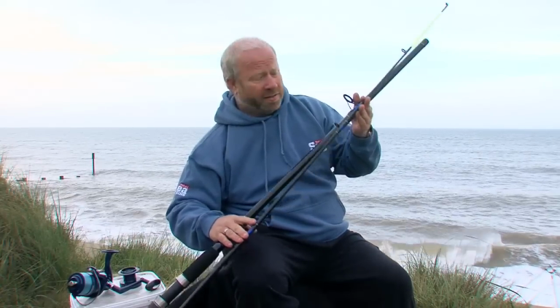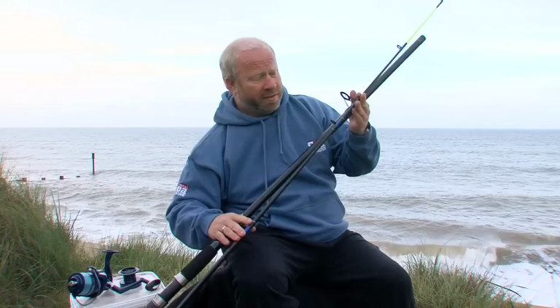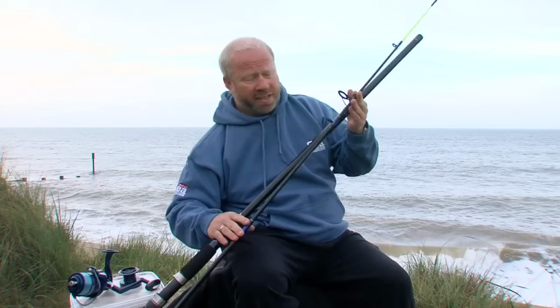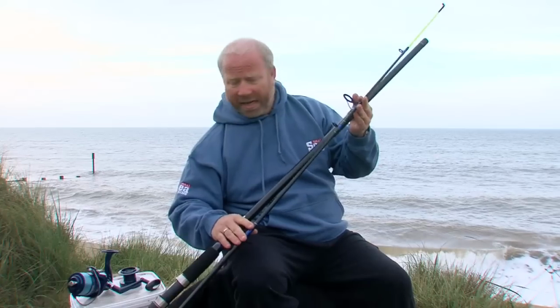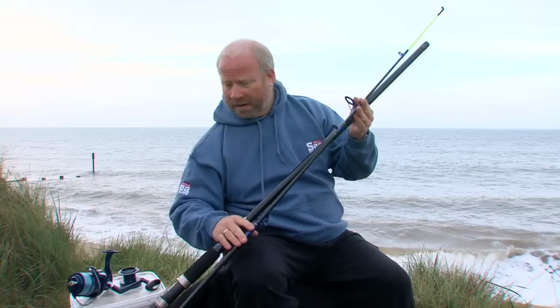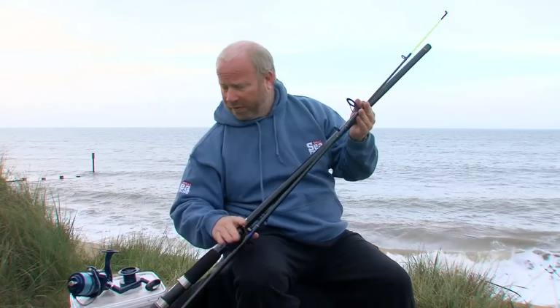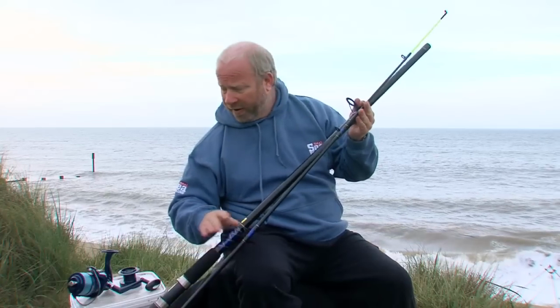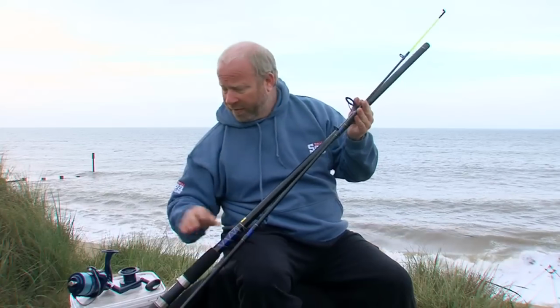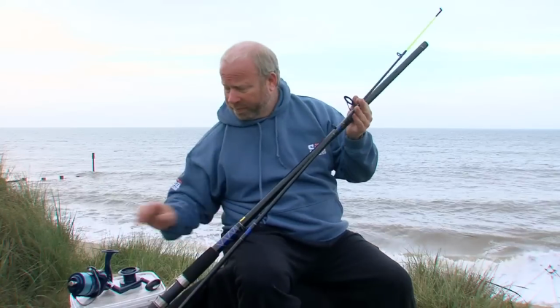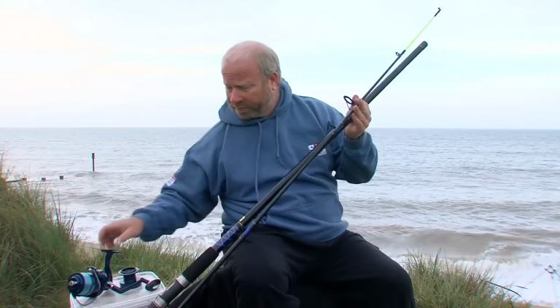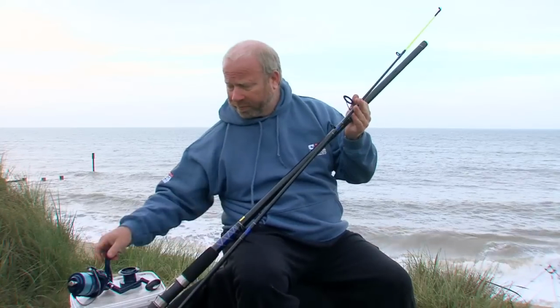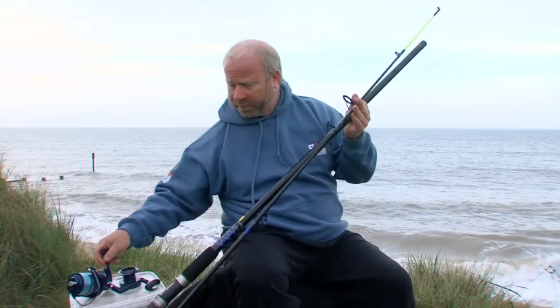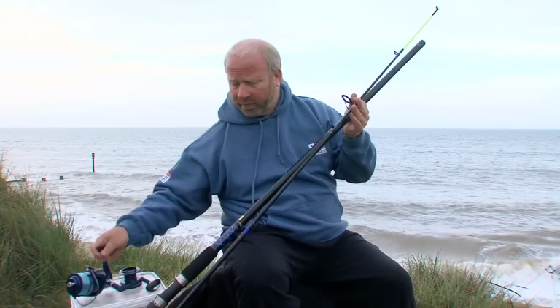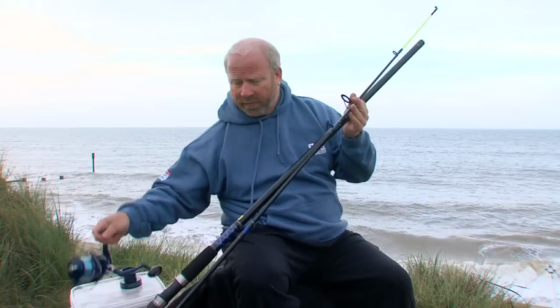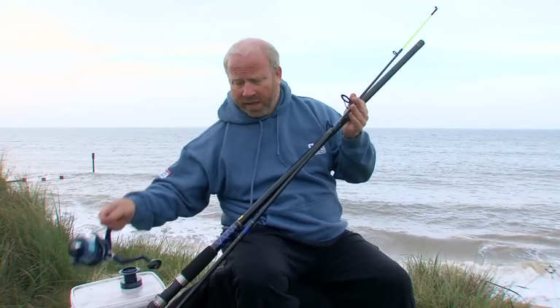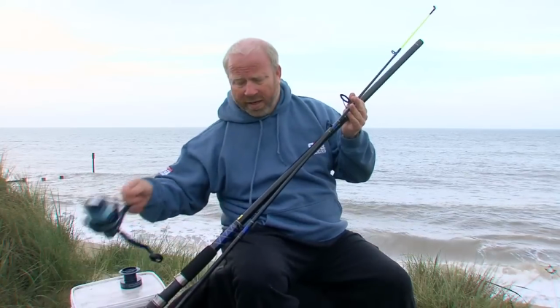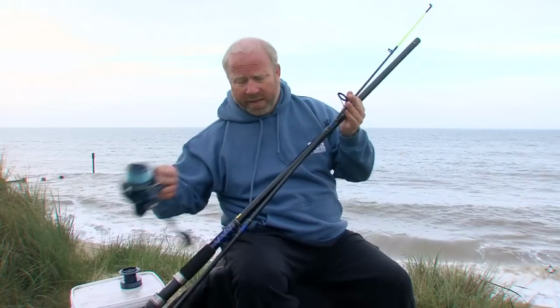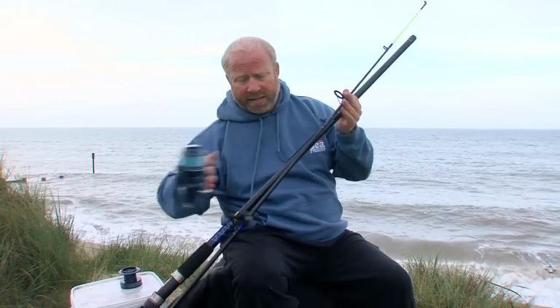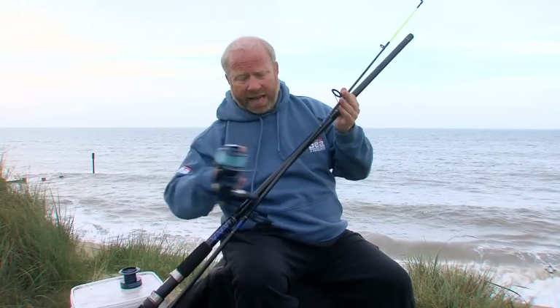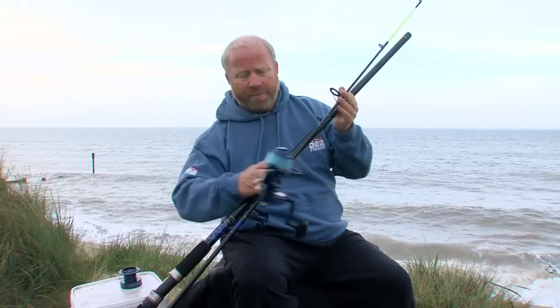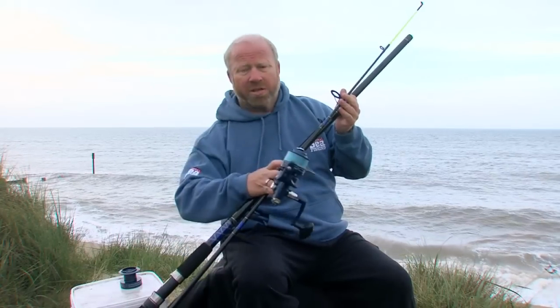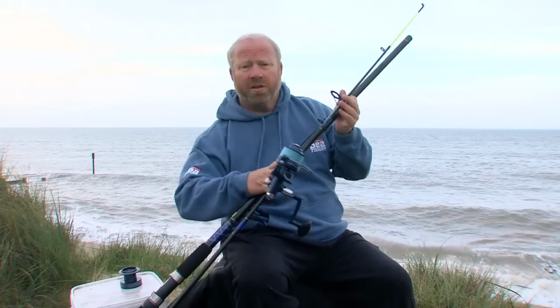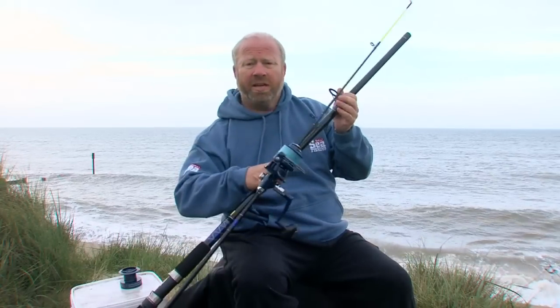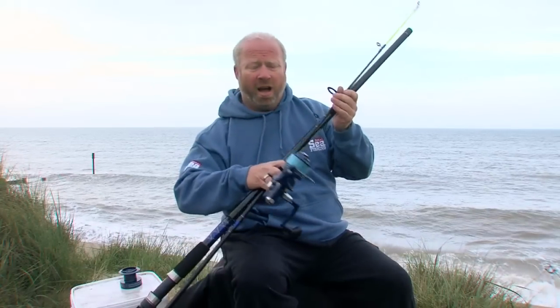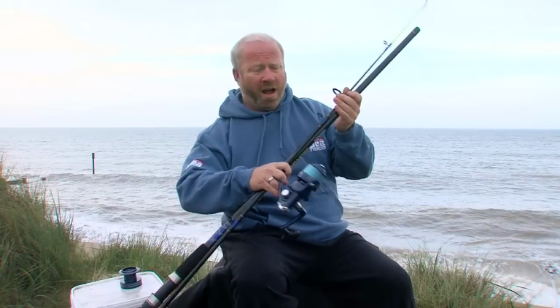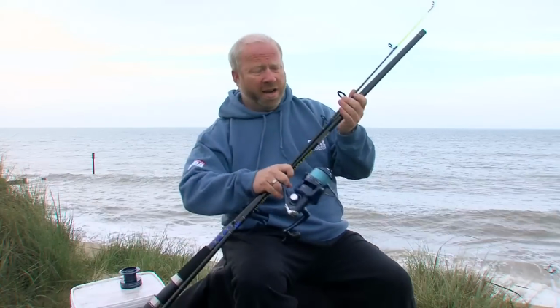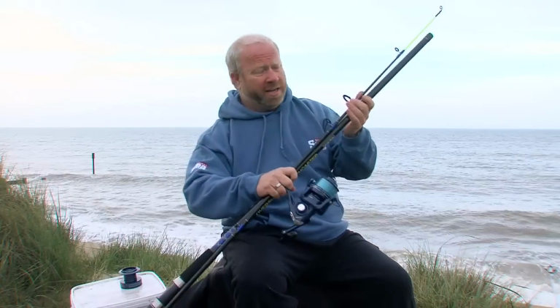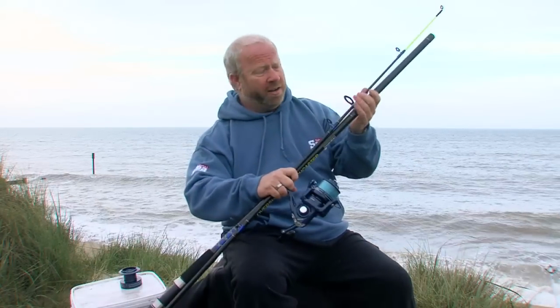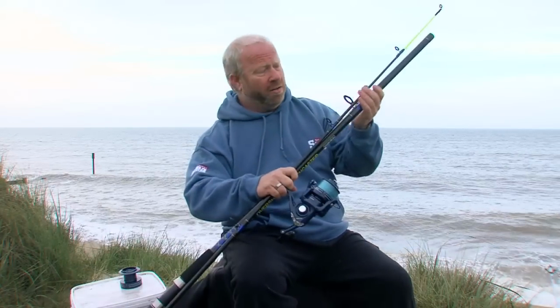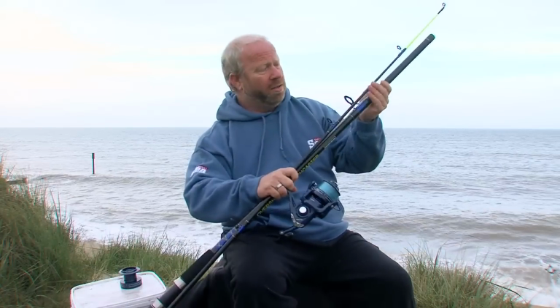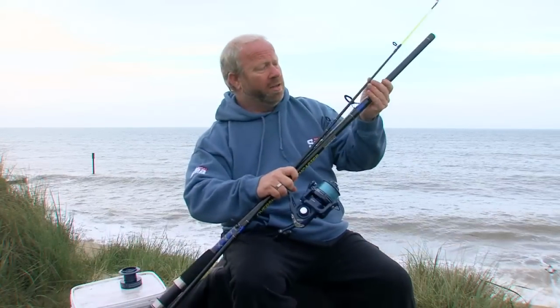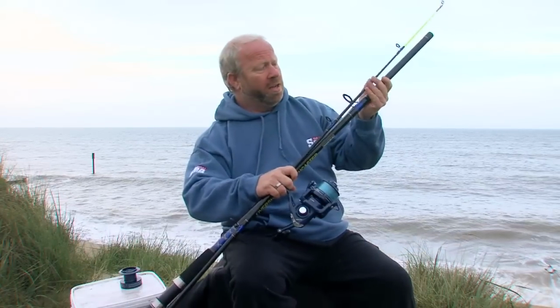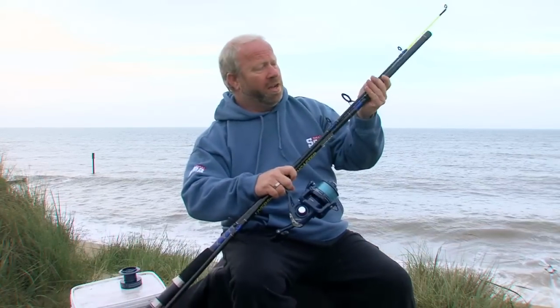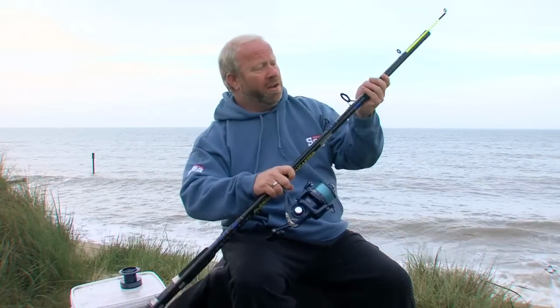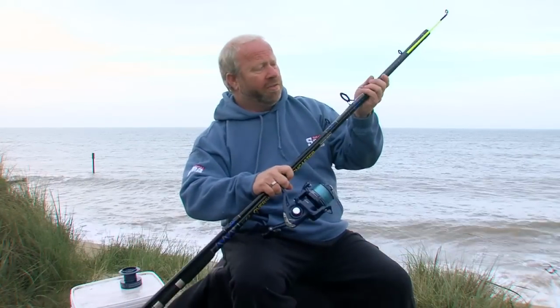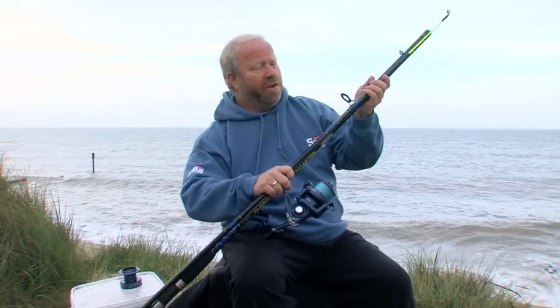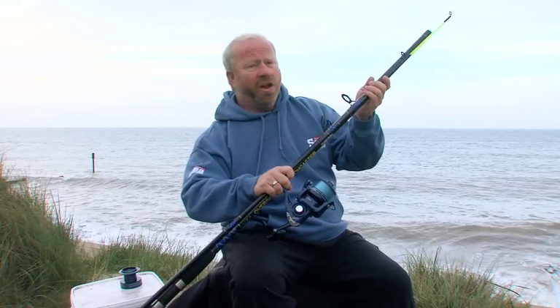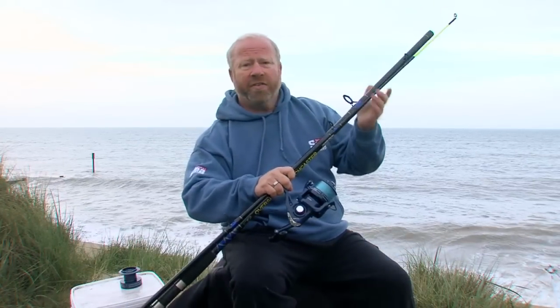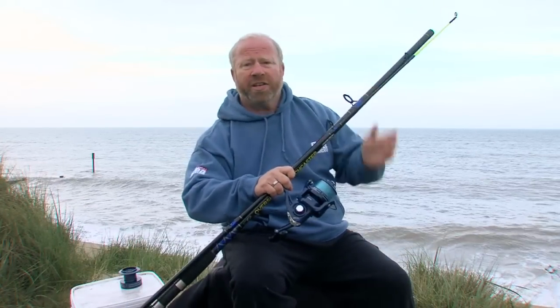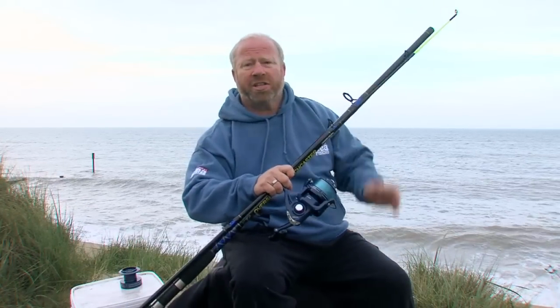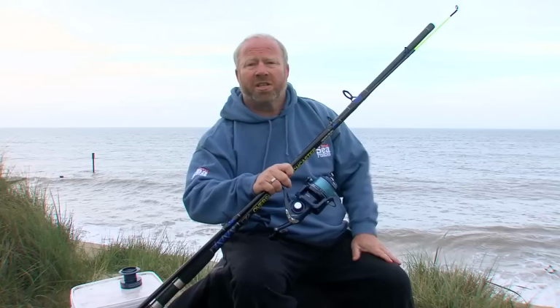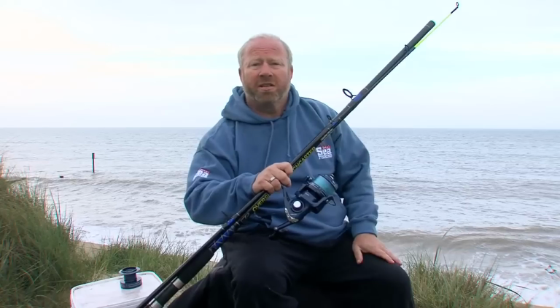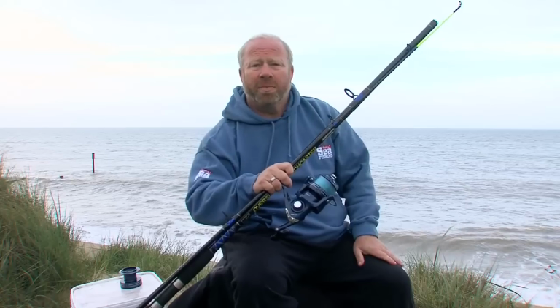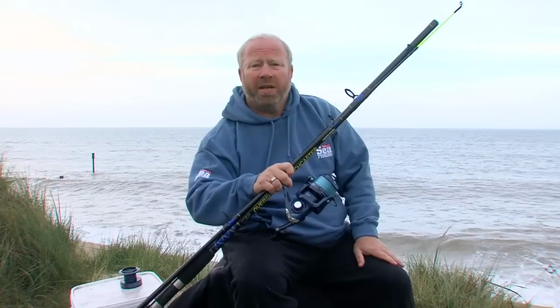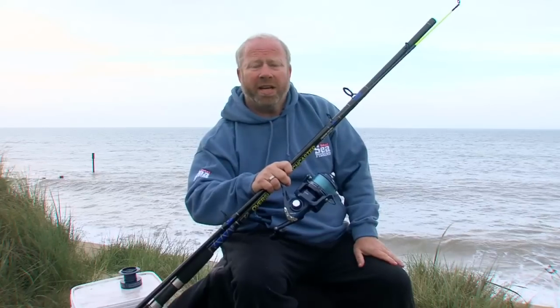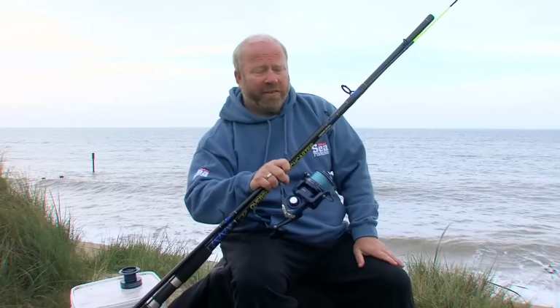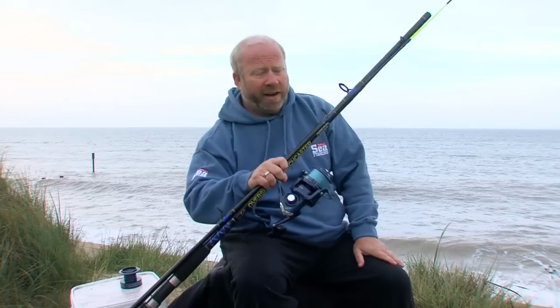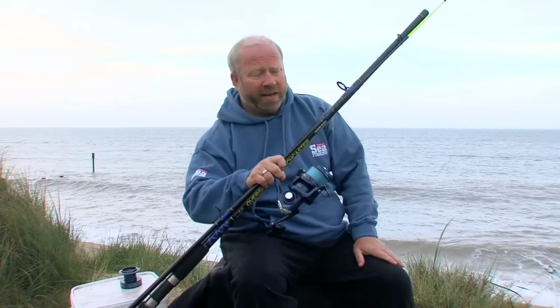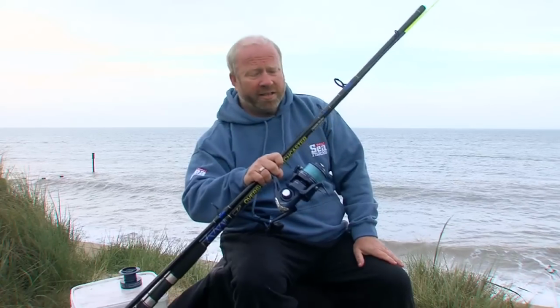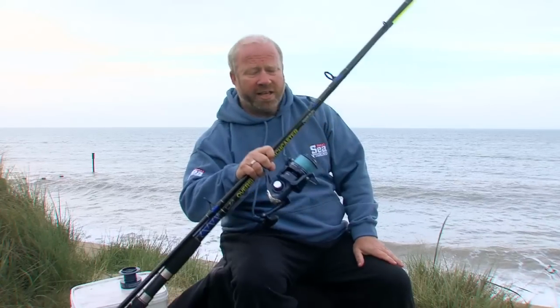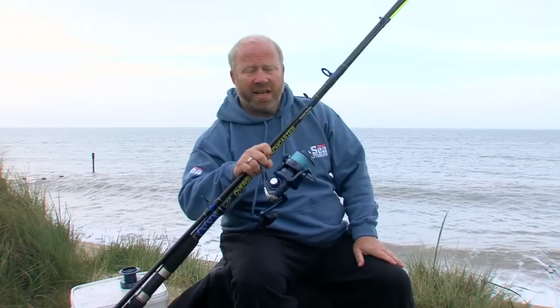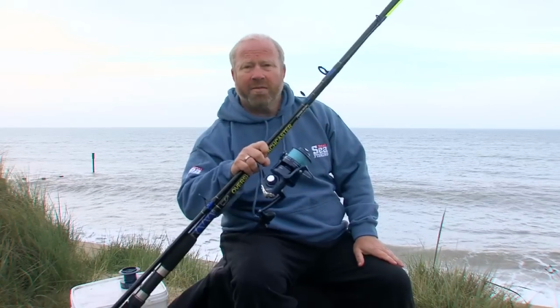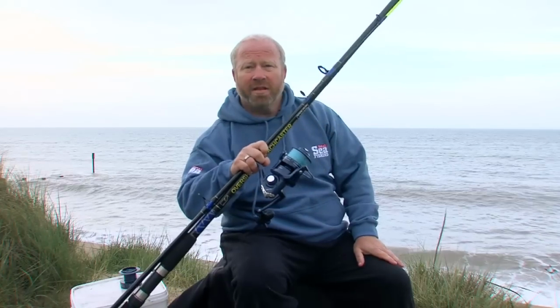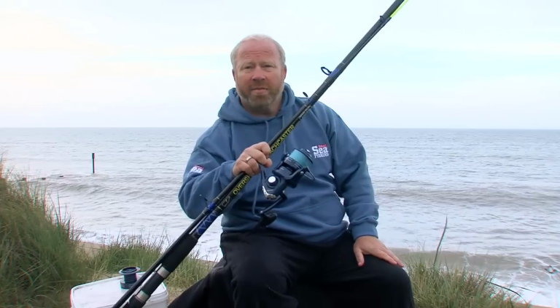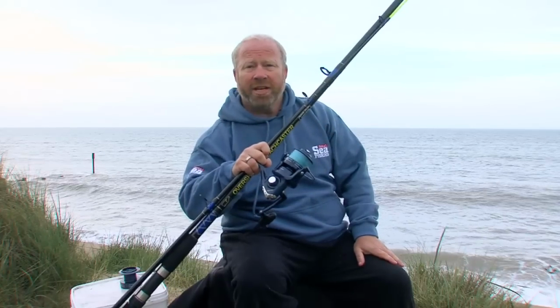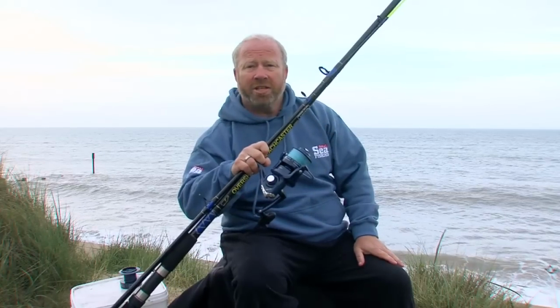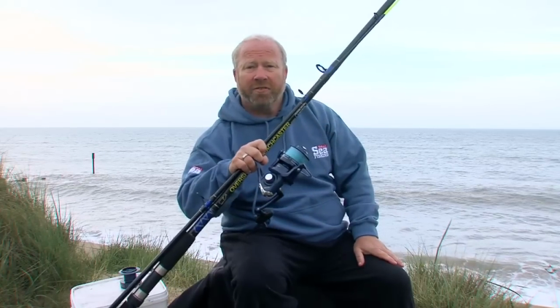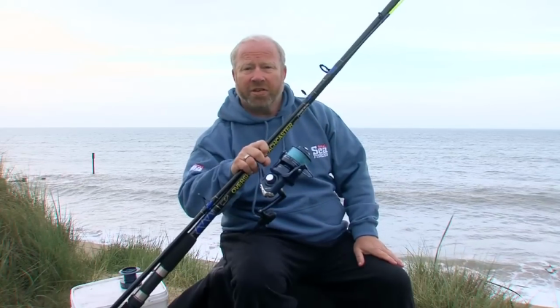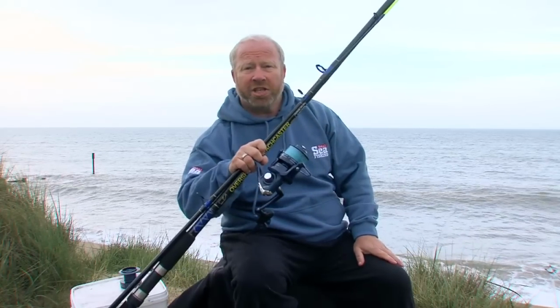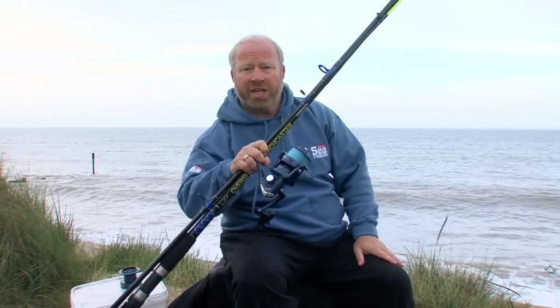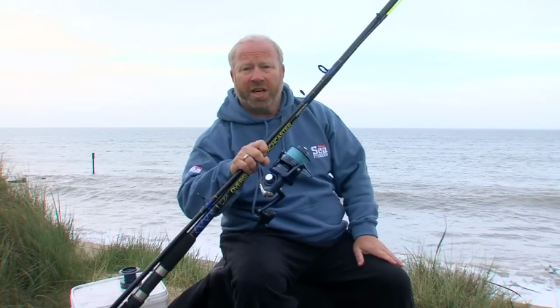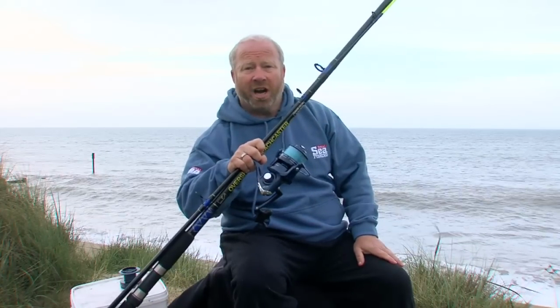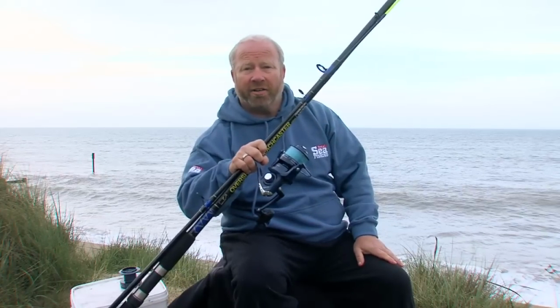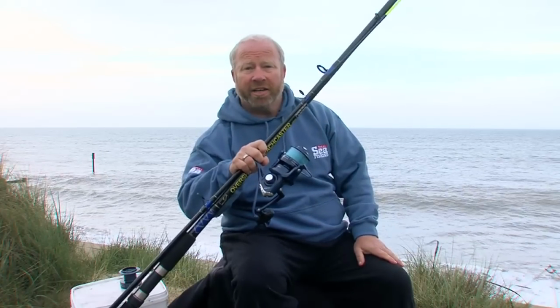This outfit is absolutely ideal for the novice beginner angler to get them on the beach and fishing in a hurry.